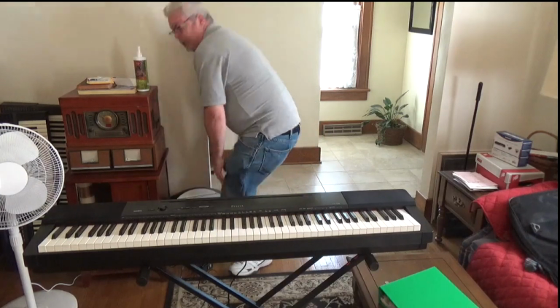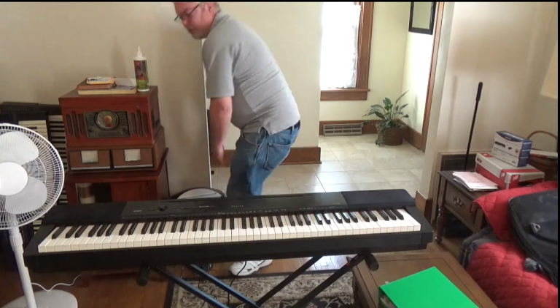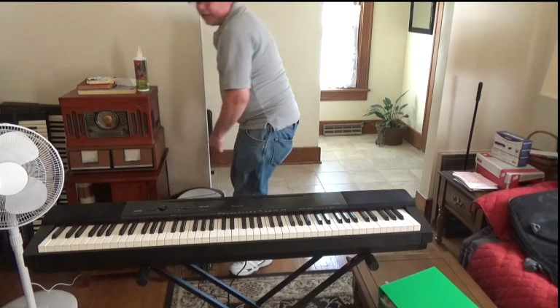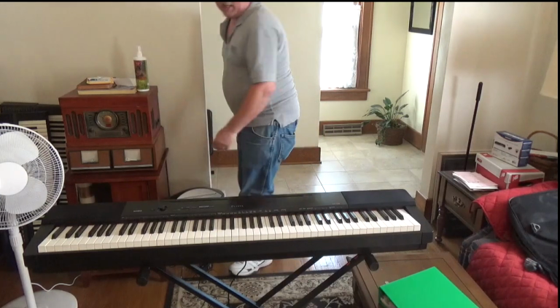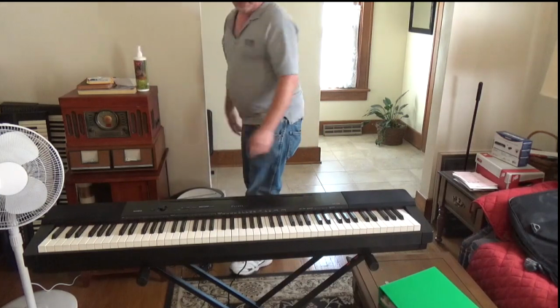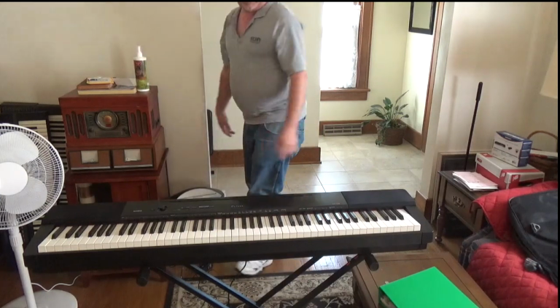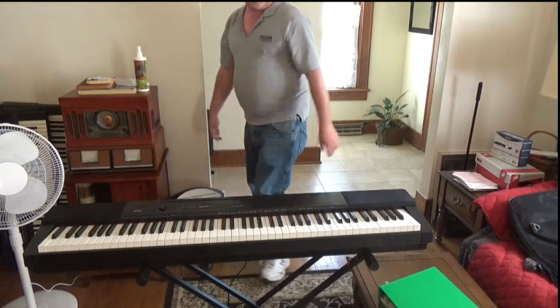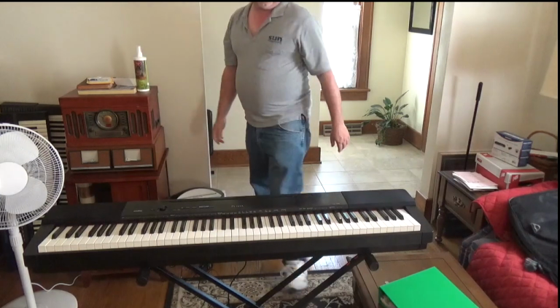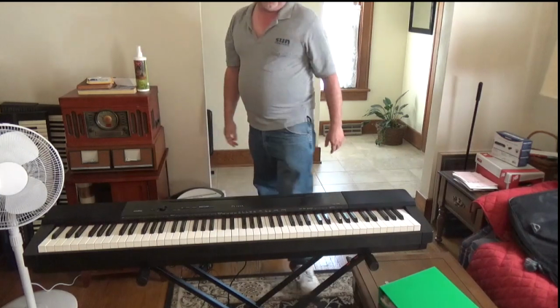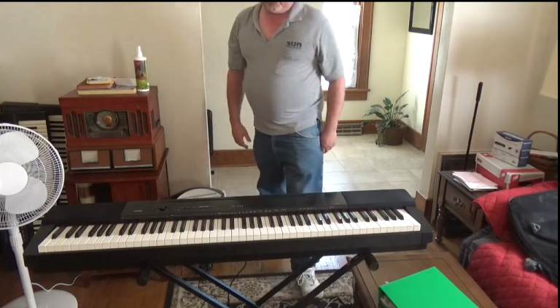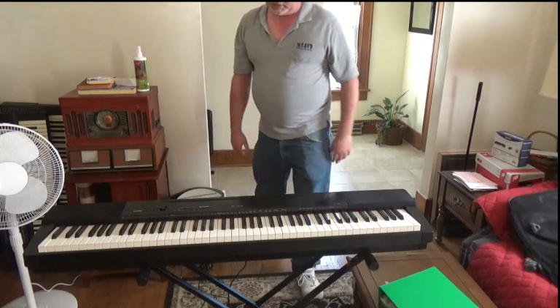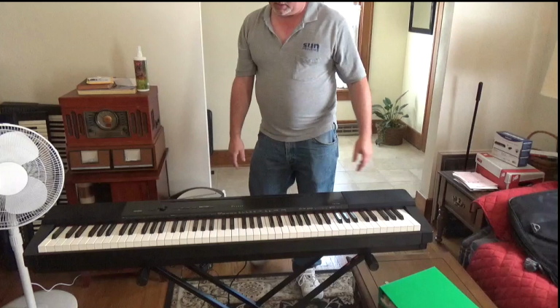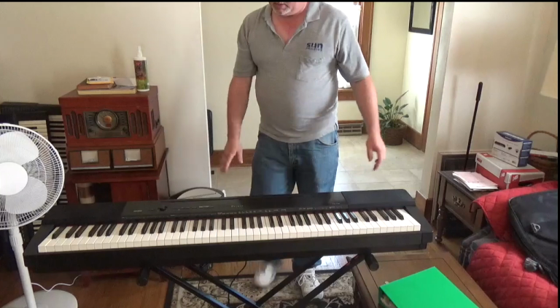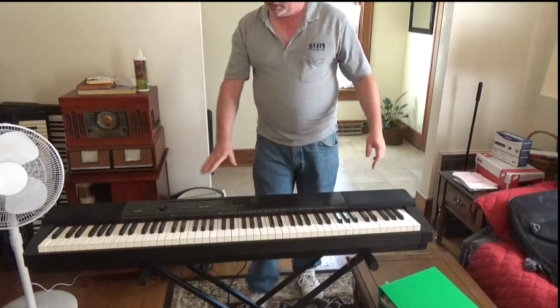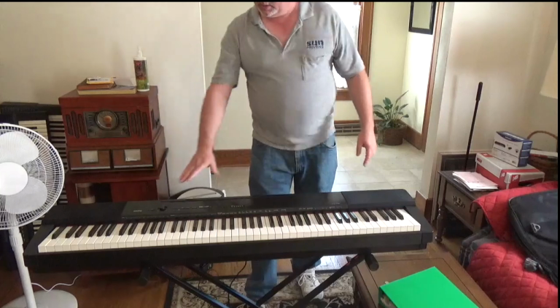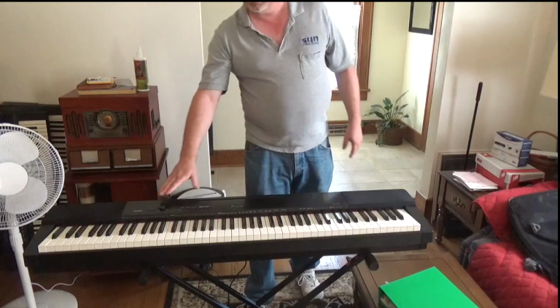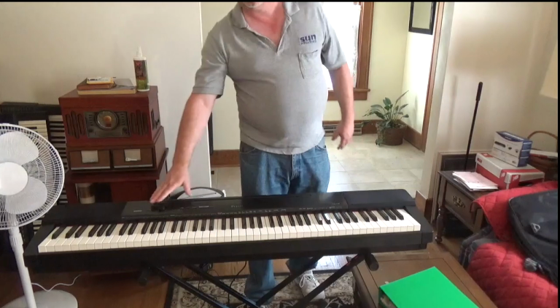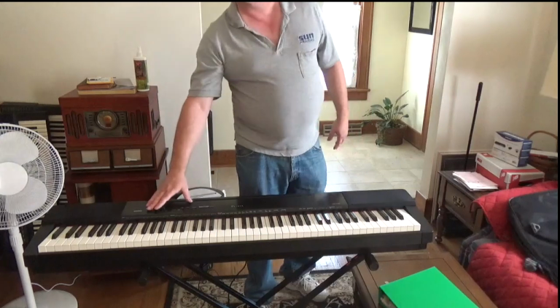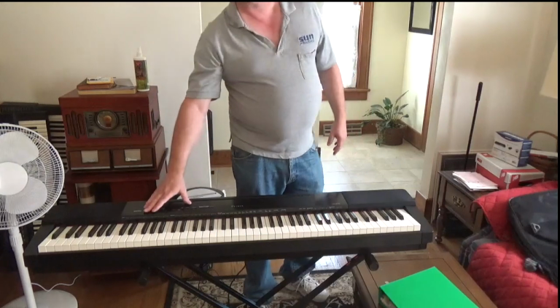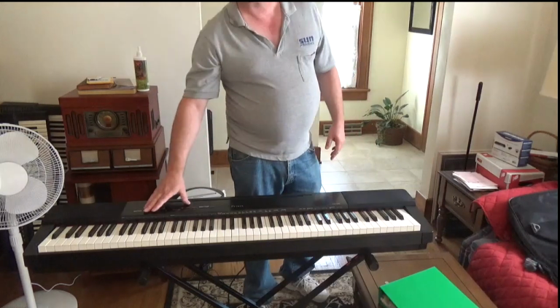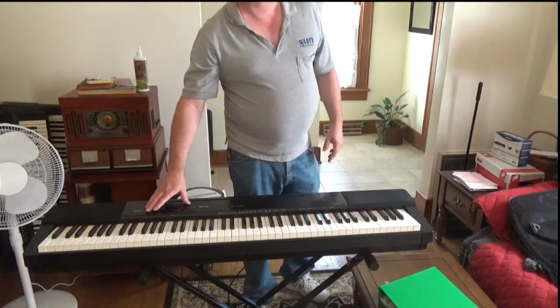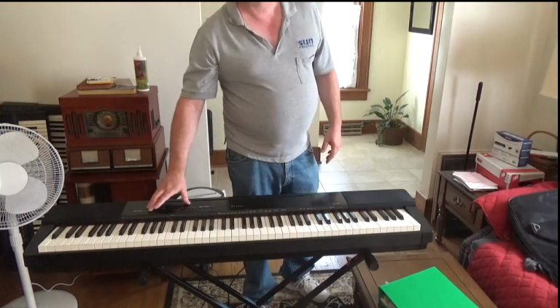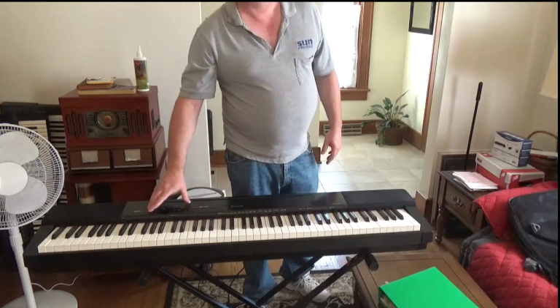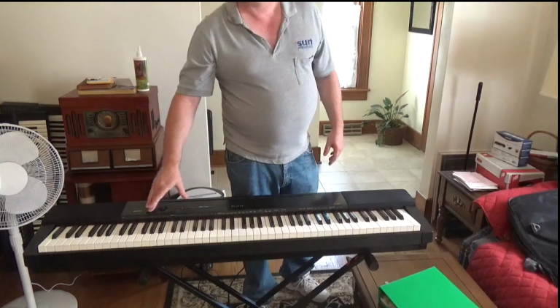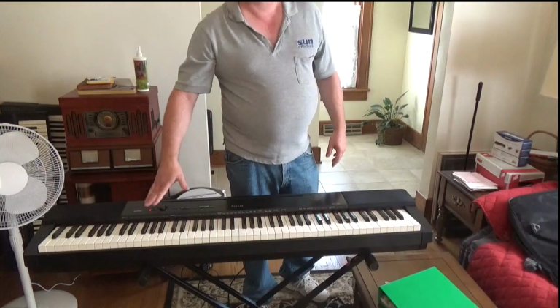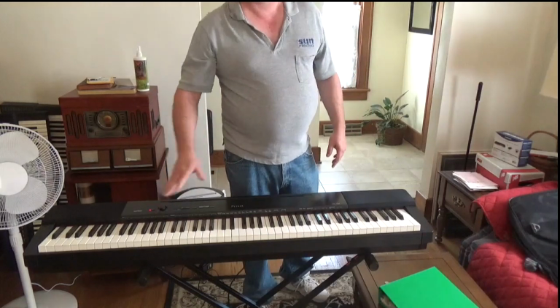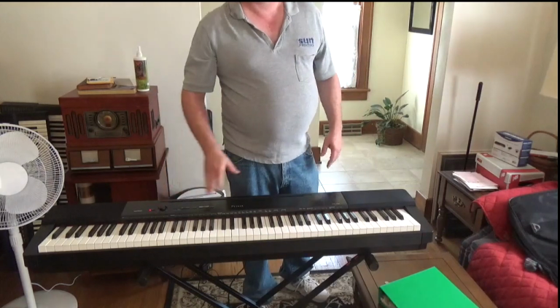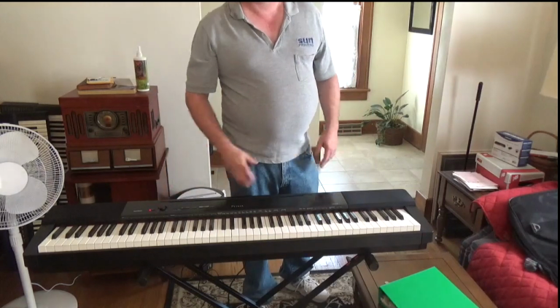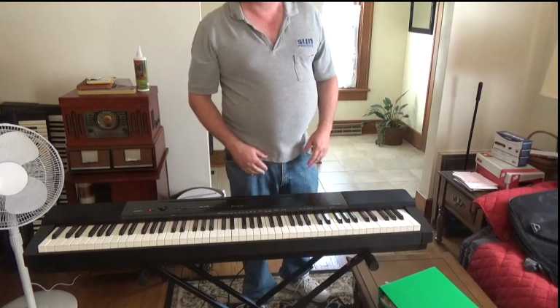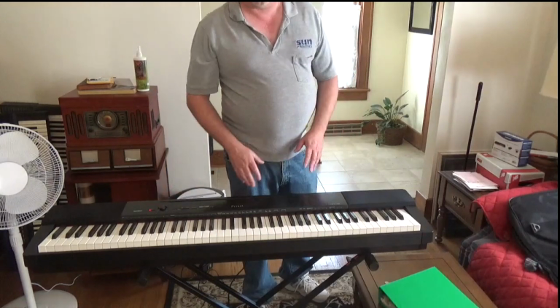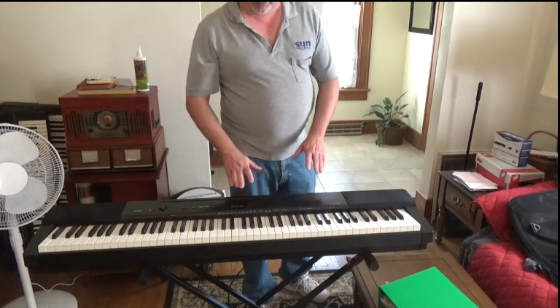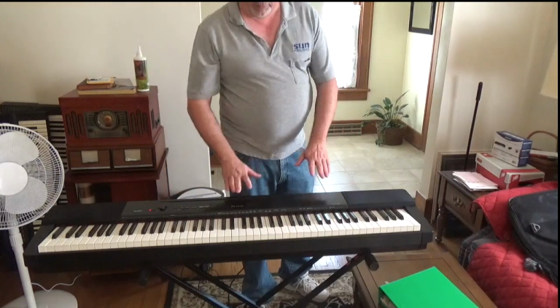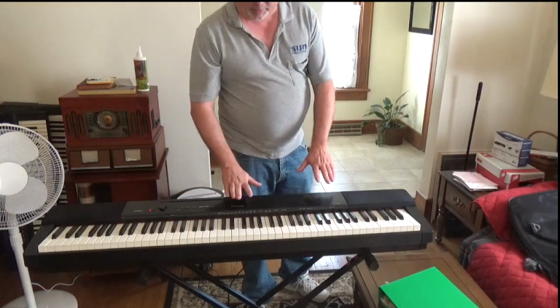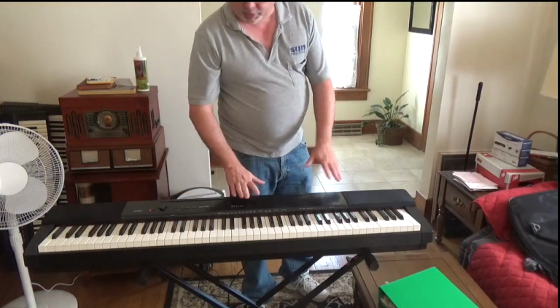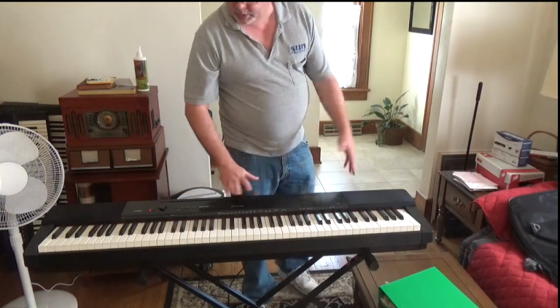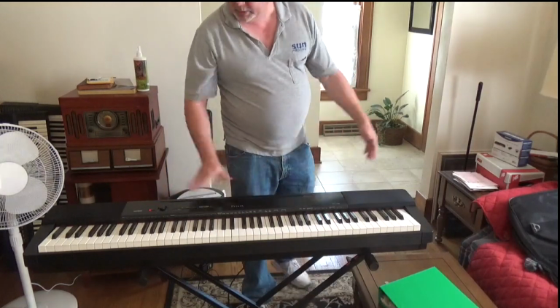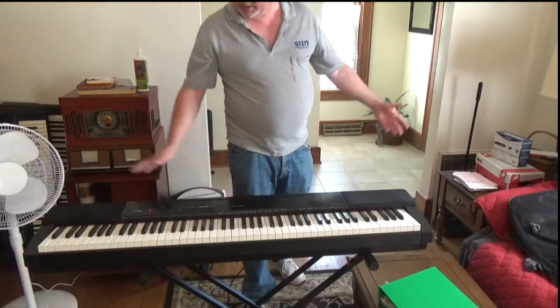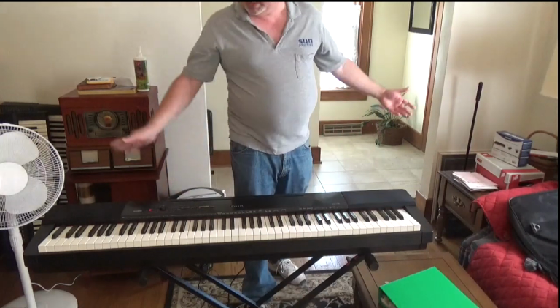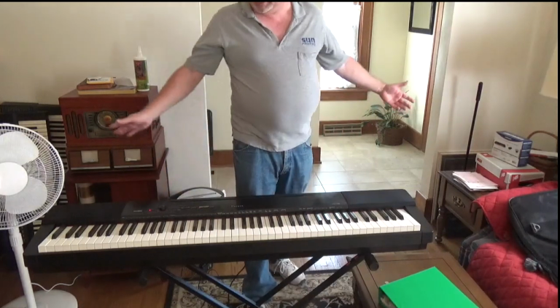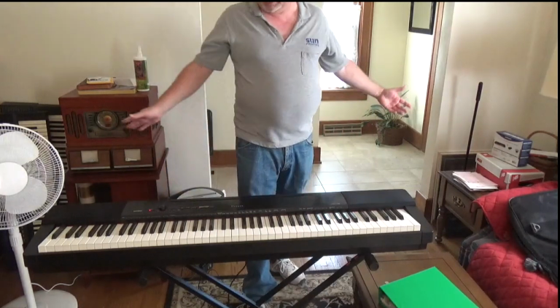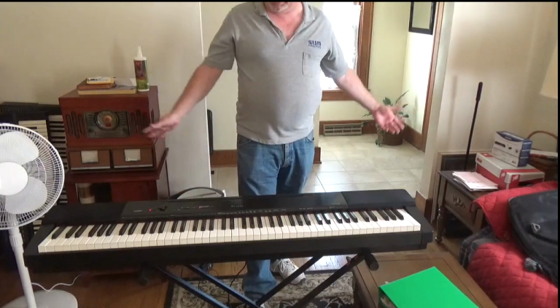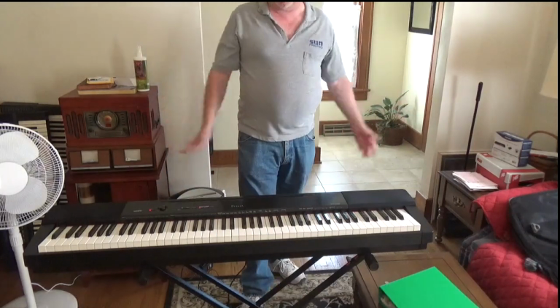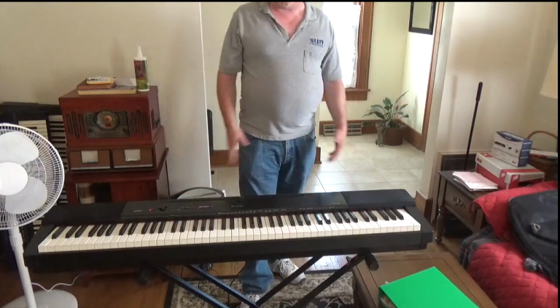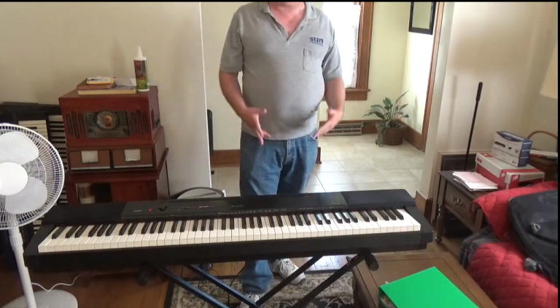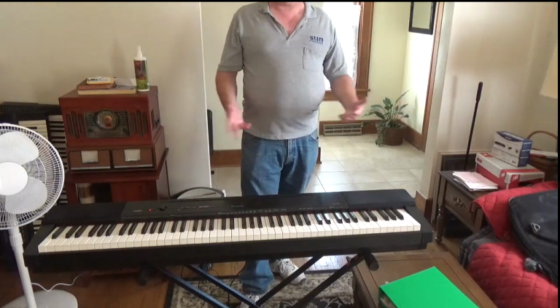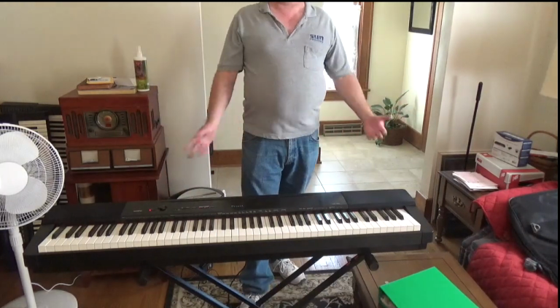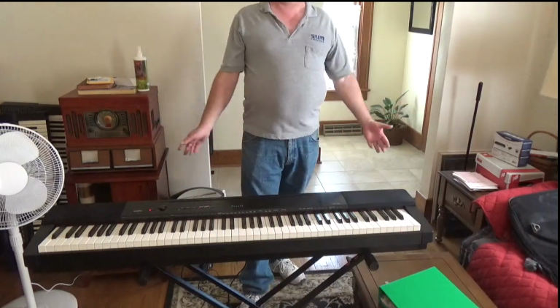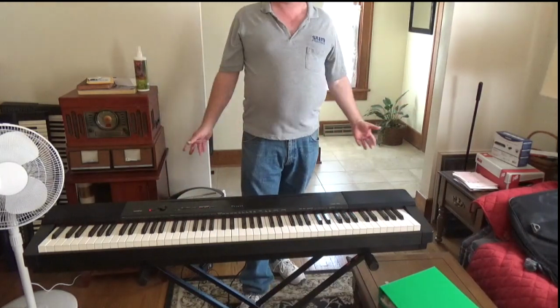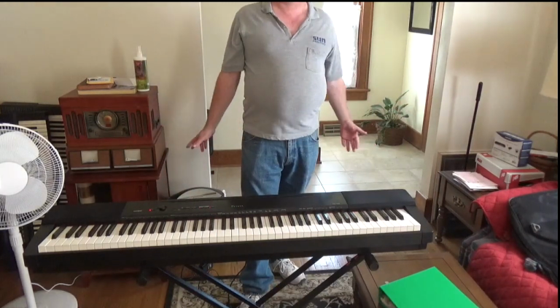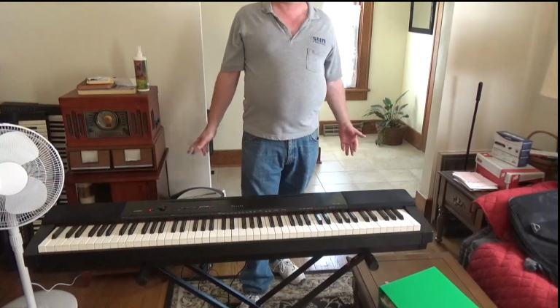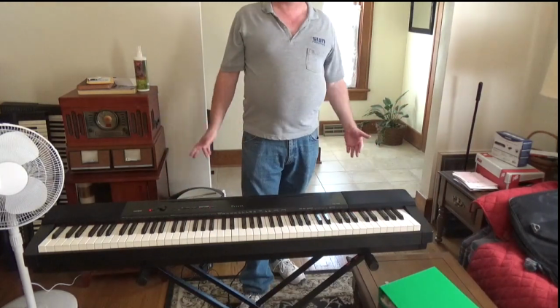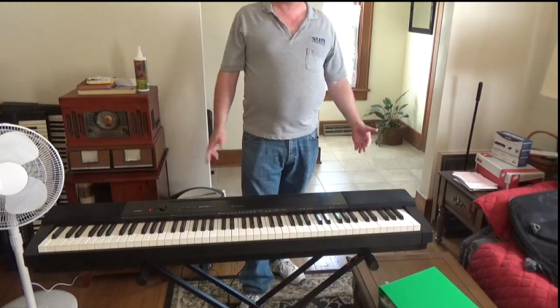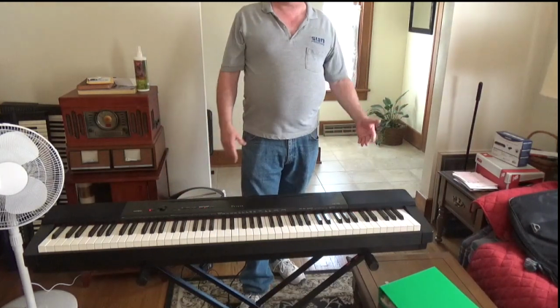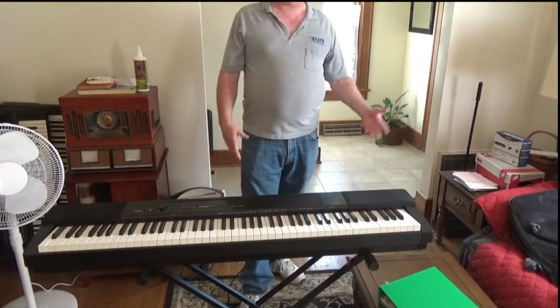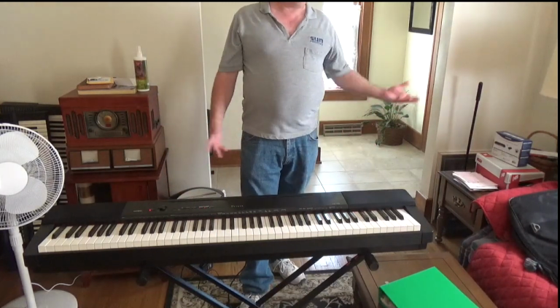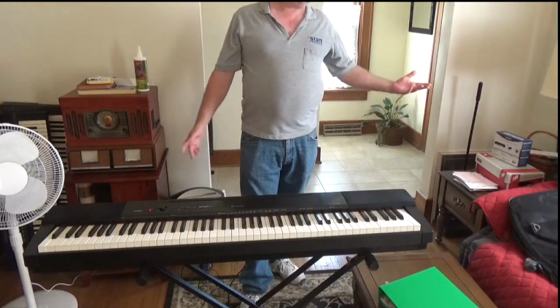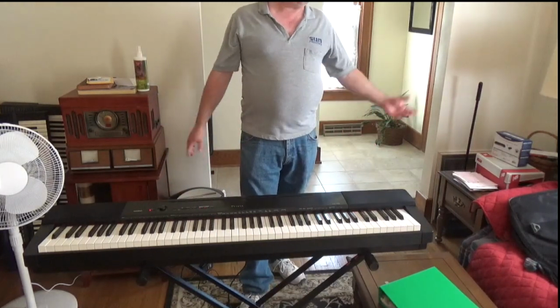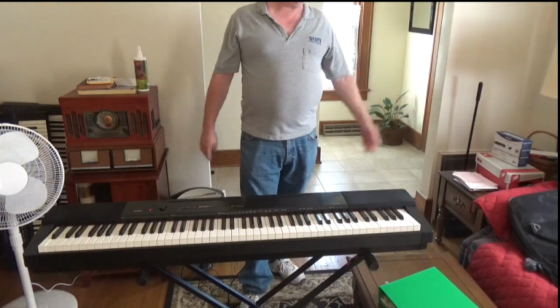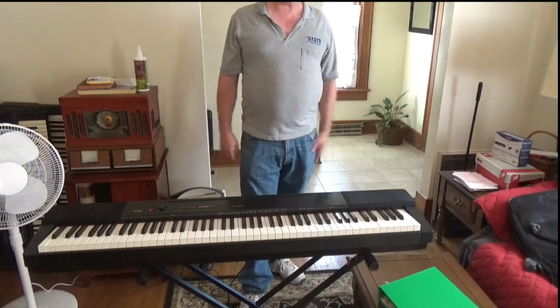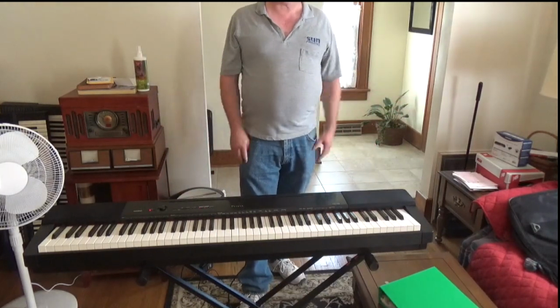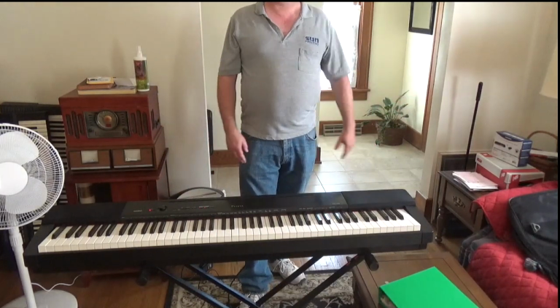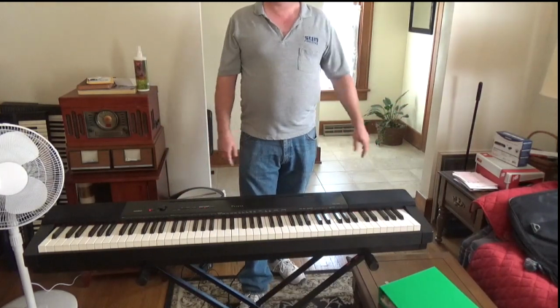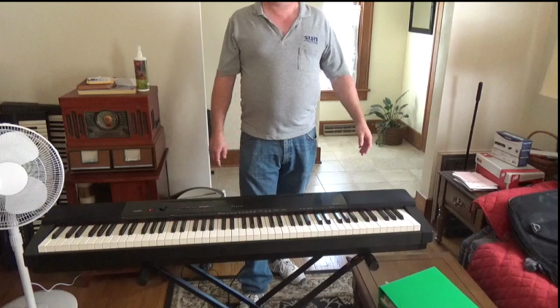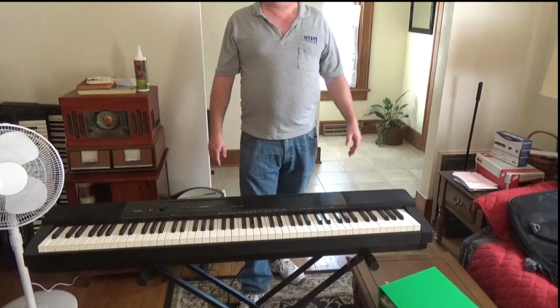Take the power supply, plug it into the power supply plug in the back, then plug it into the outlet, and turn it on. Let it boot itself up — the piano is all set up in just a minute or two.